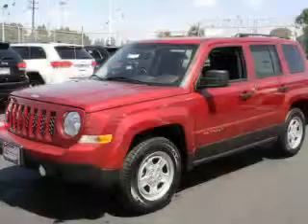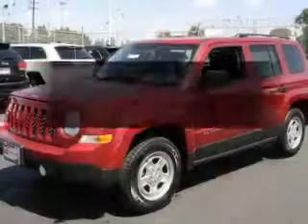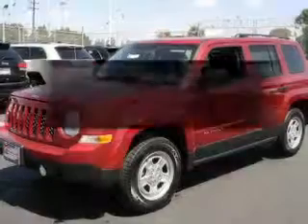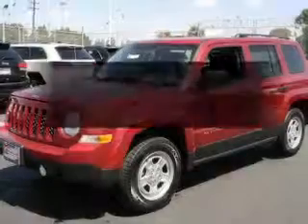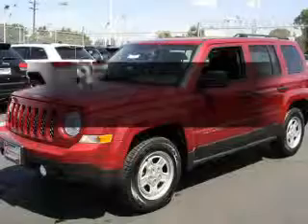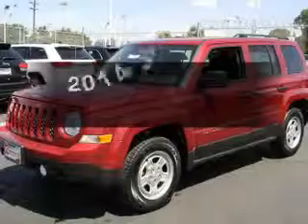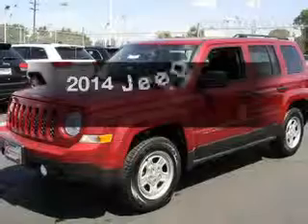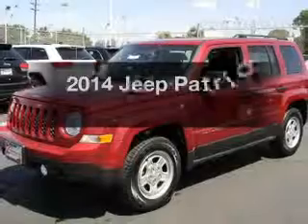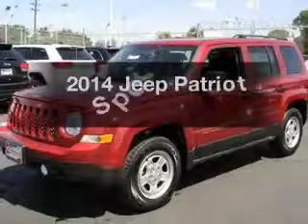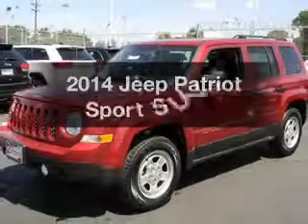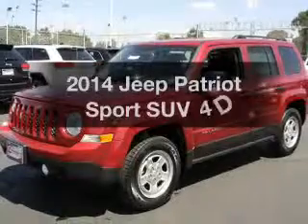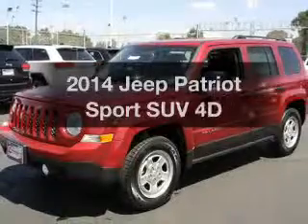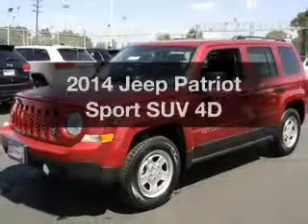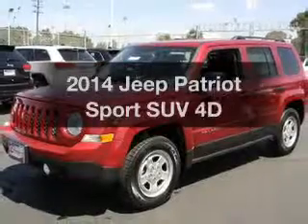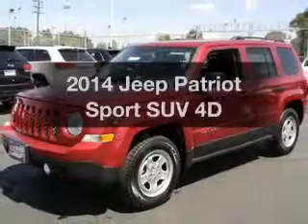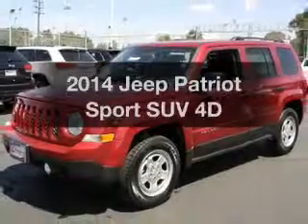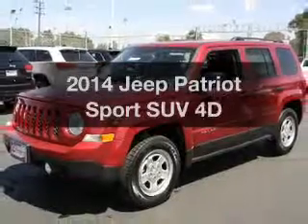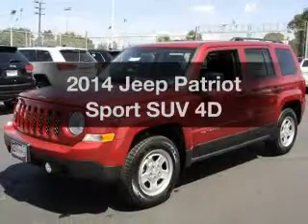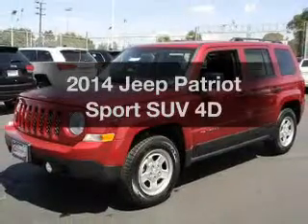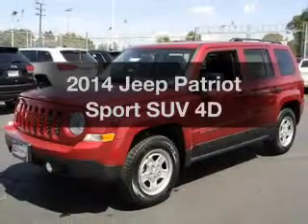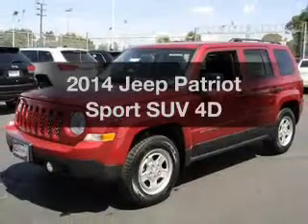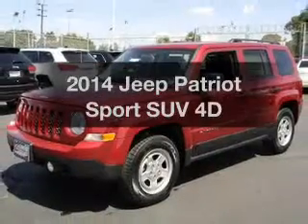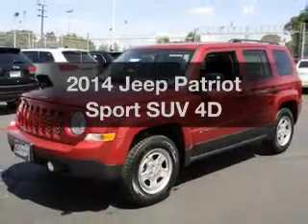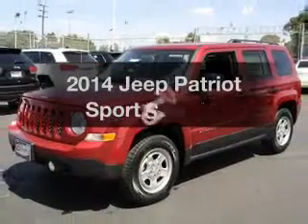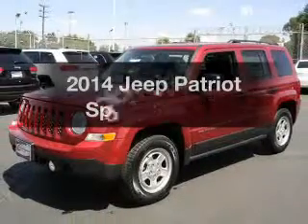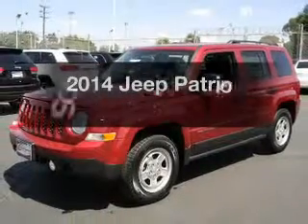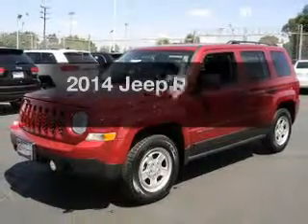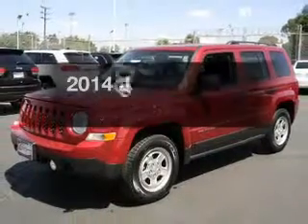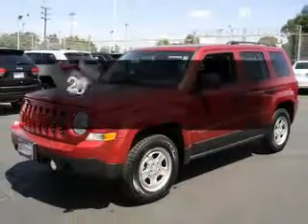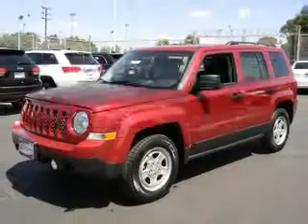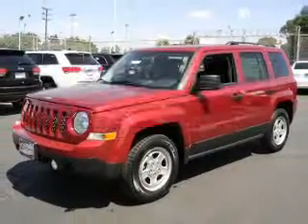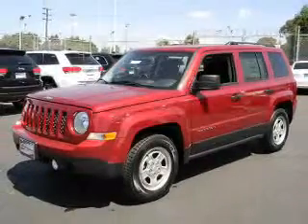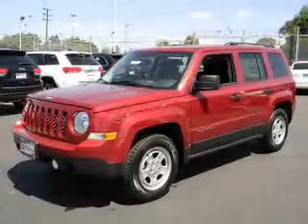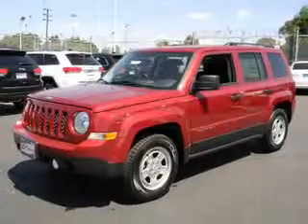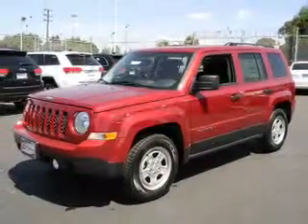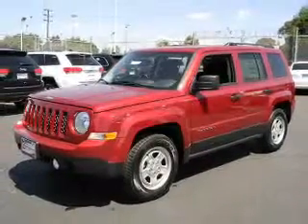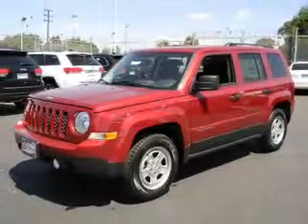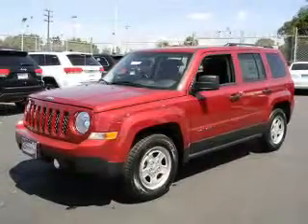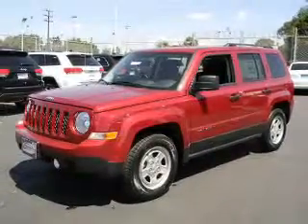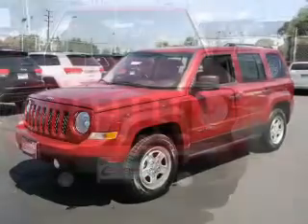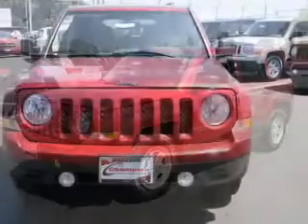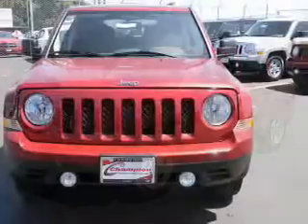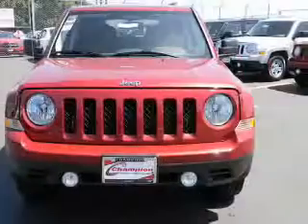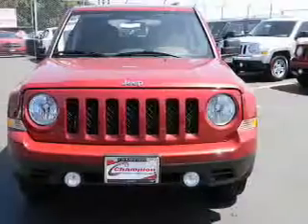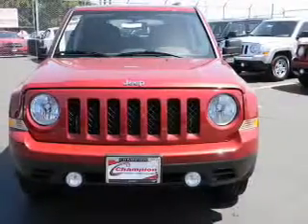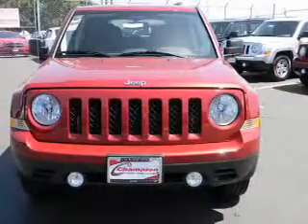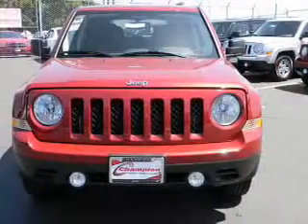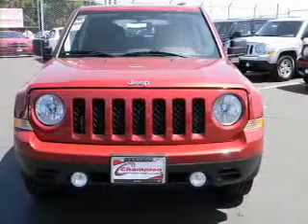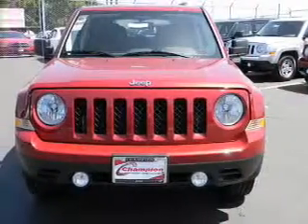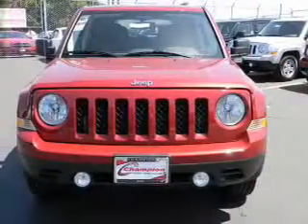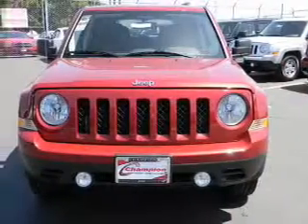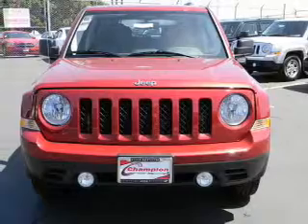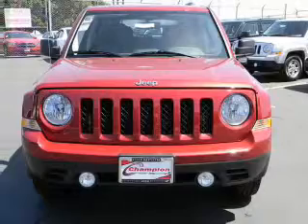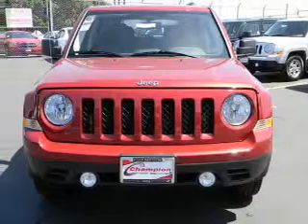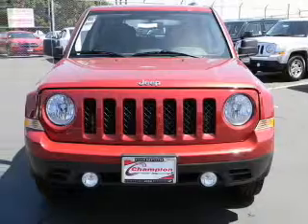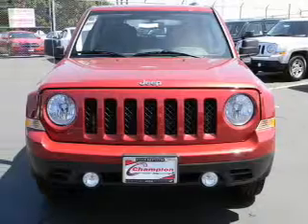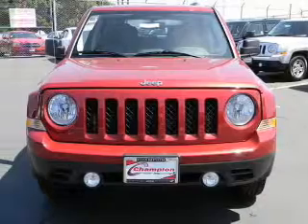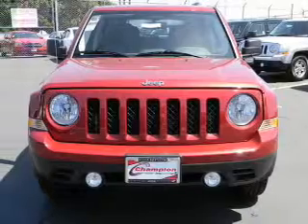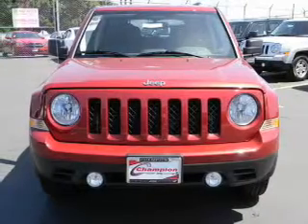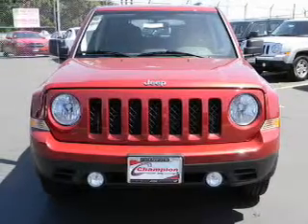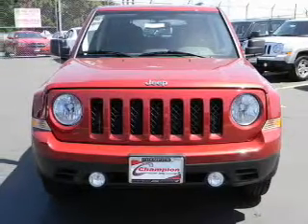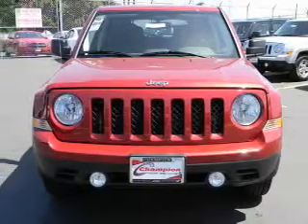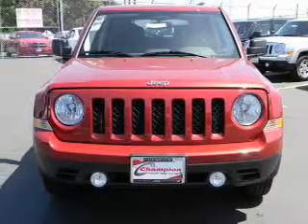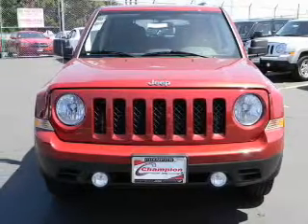Check out this 2014 Jeep Patriot. If you're looking for an automobile with great attributes, look no further.